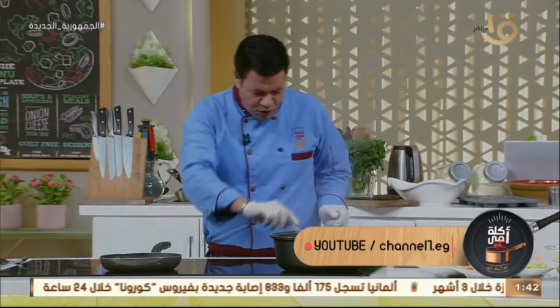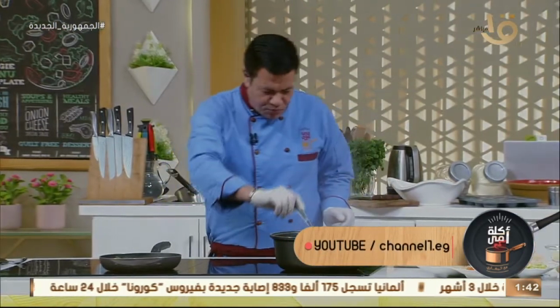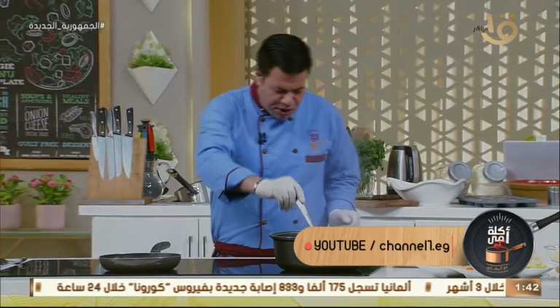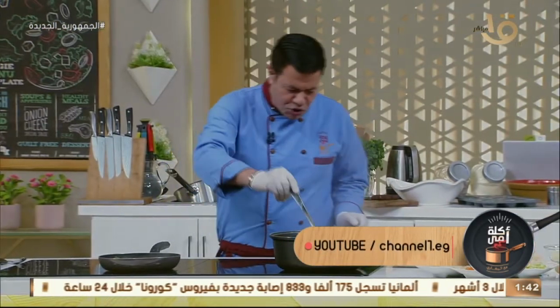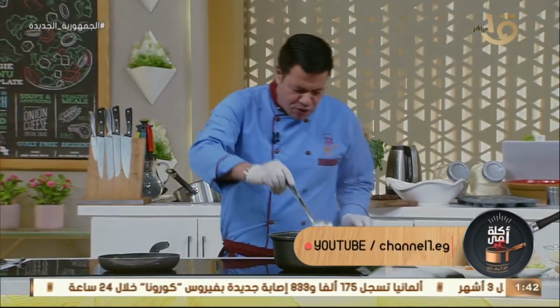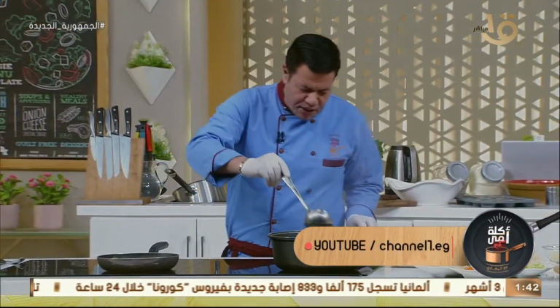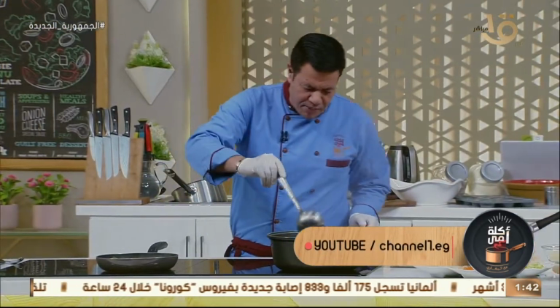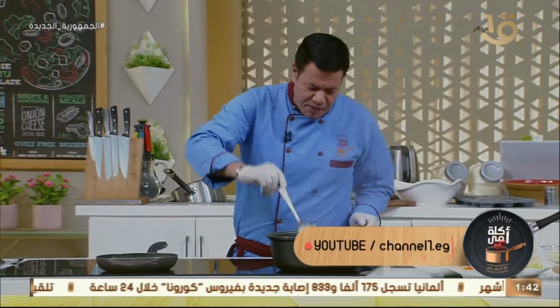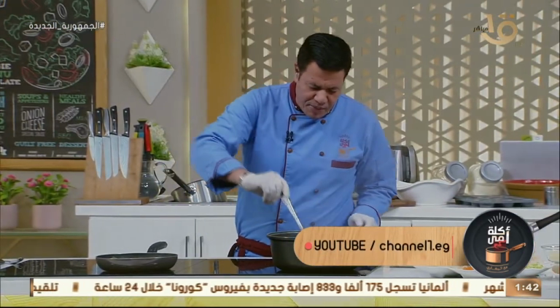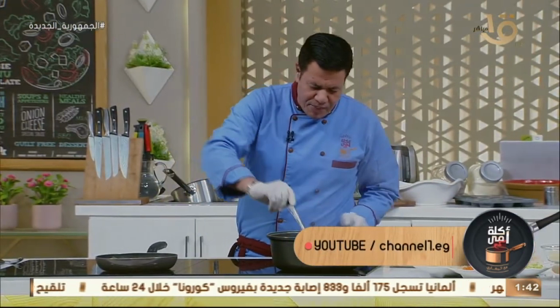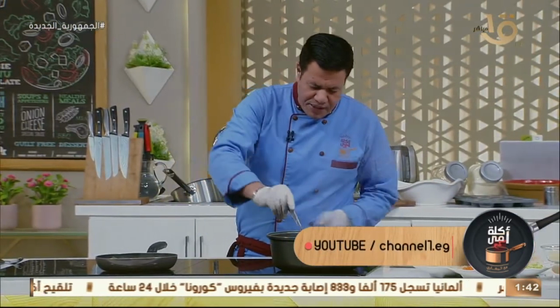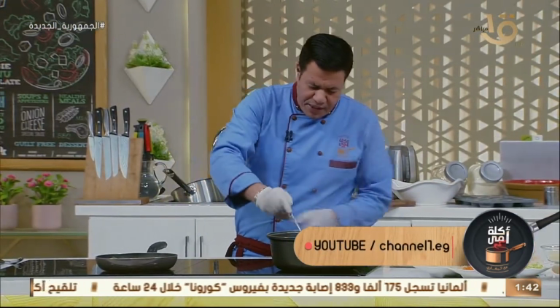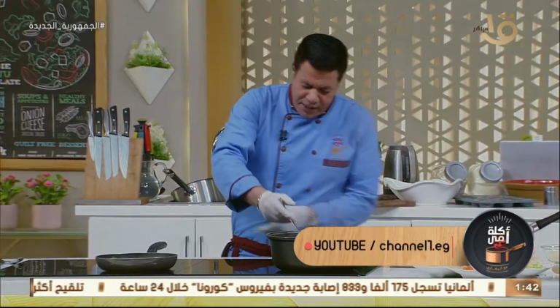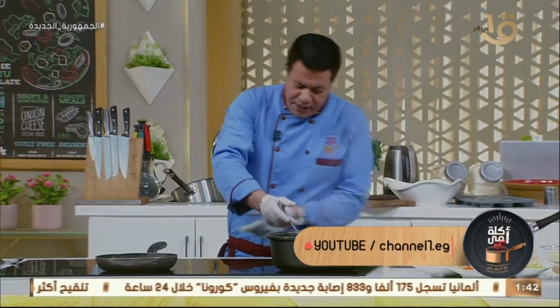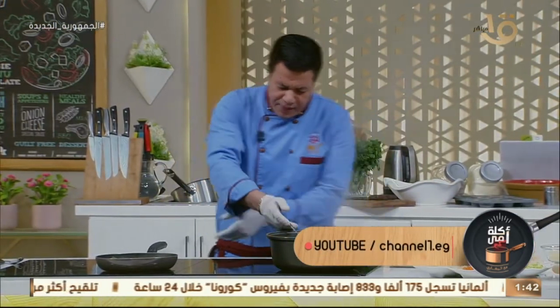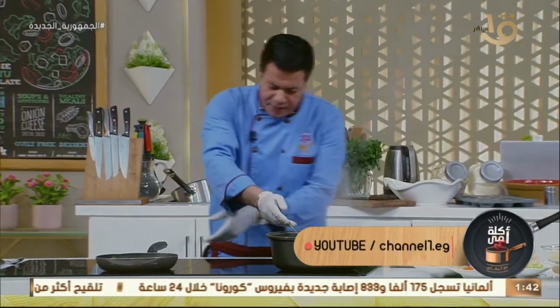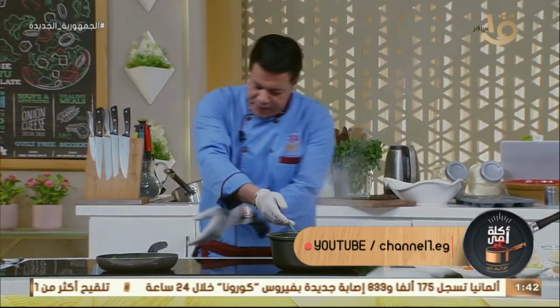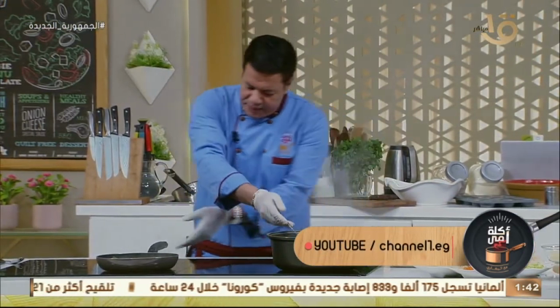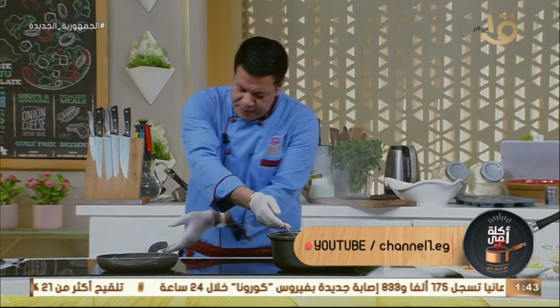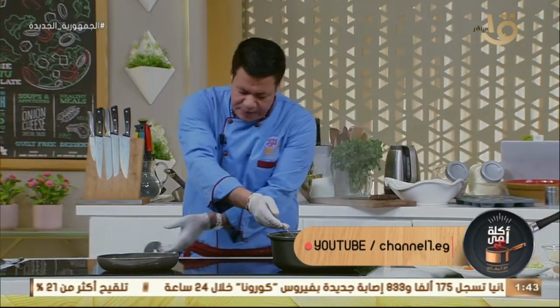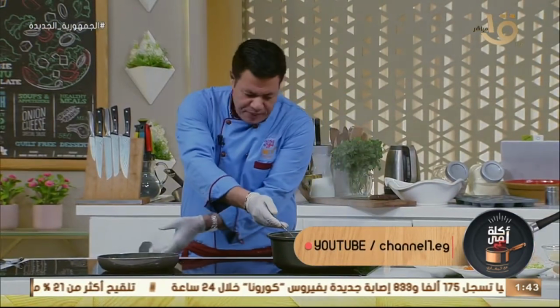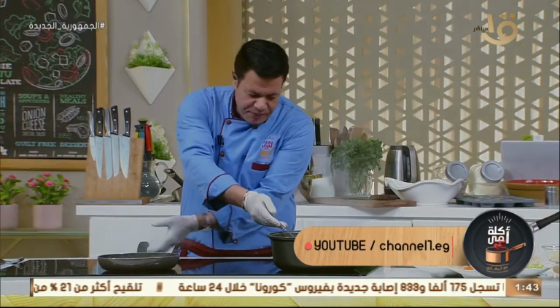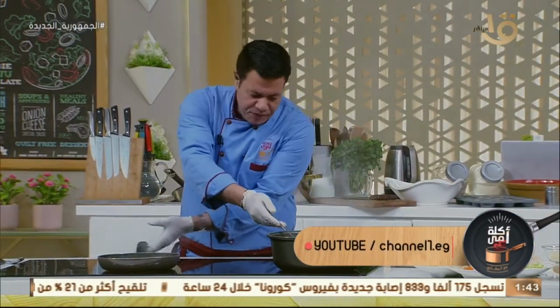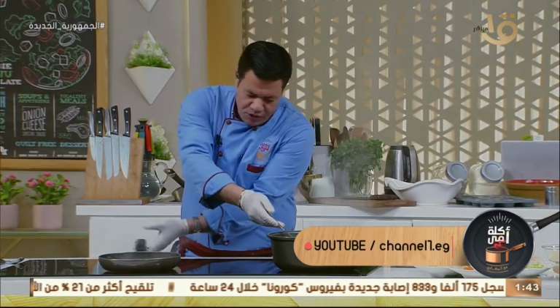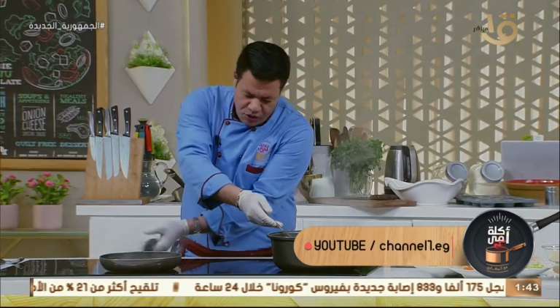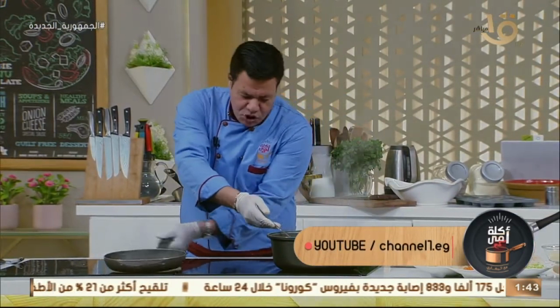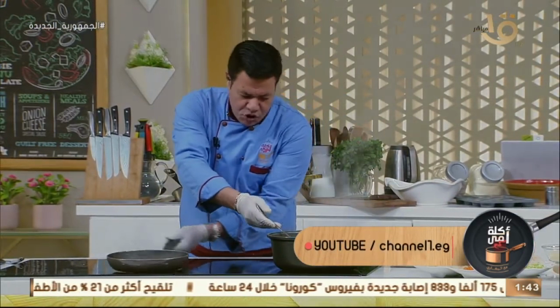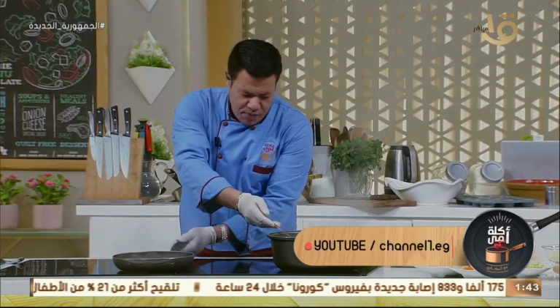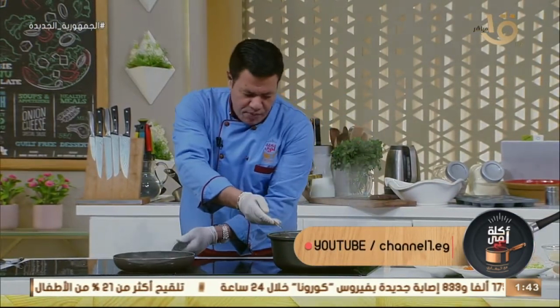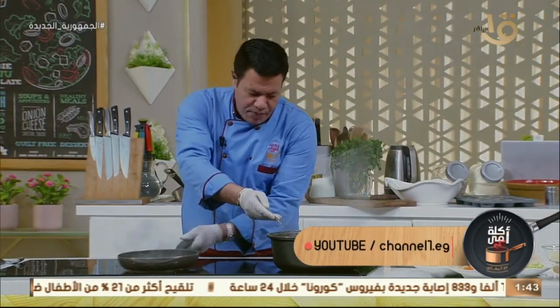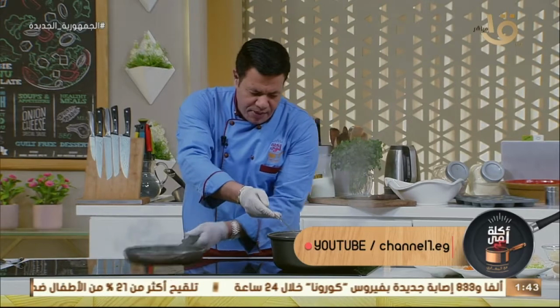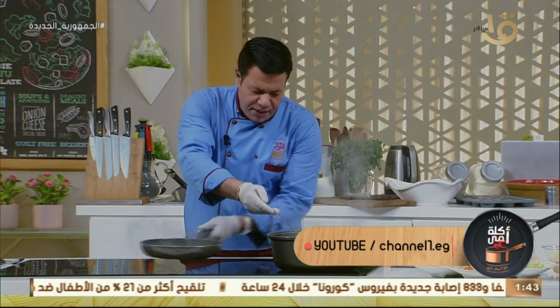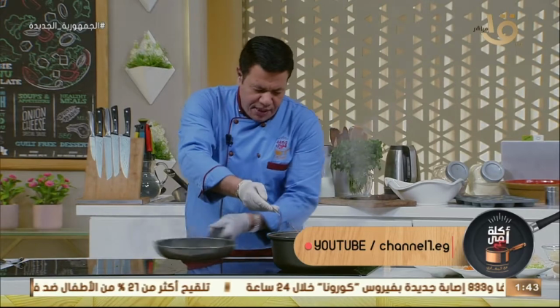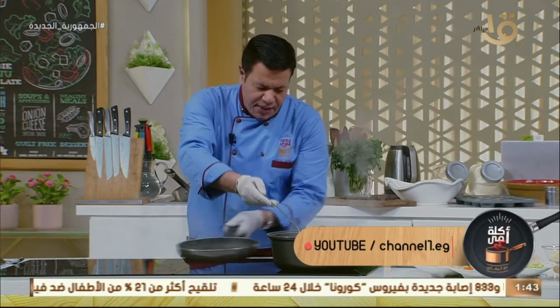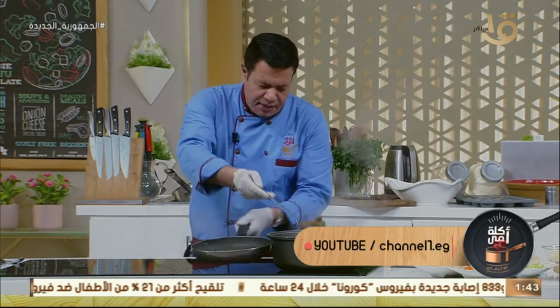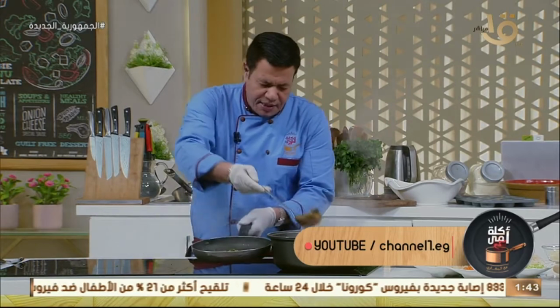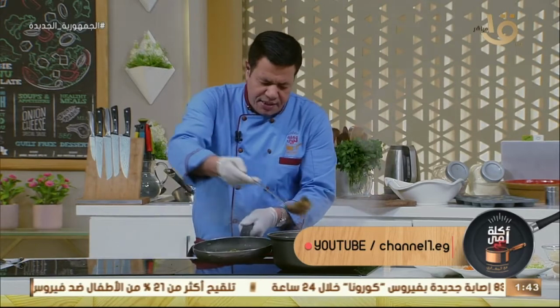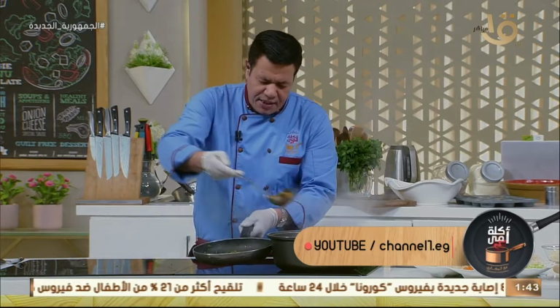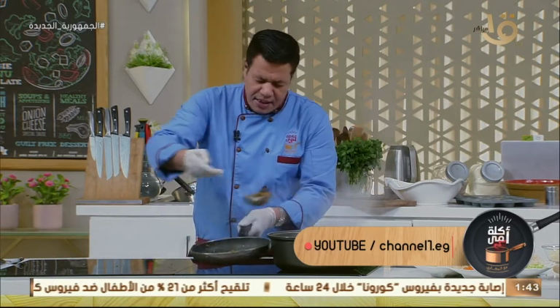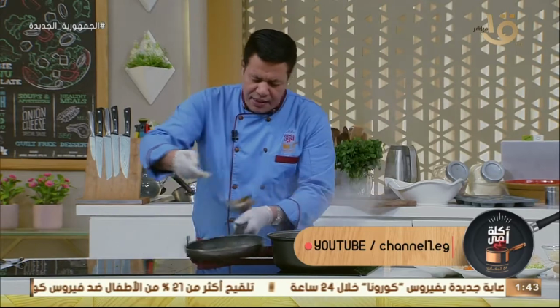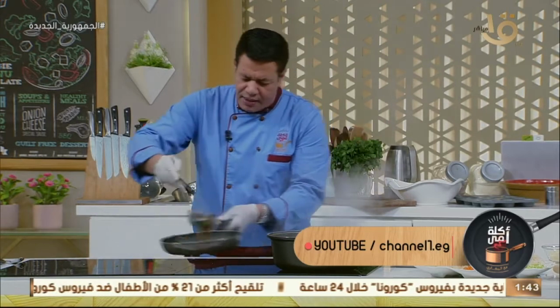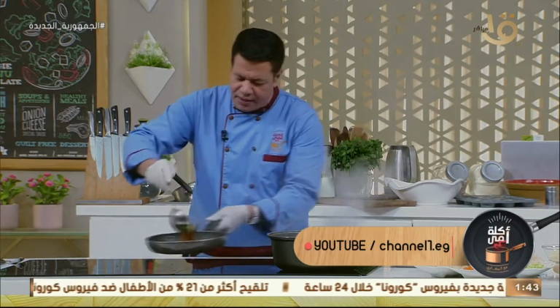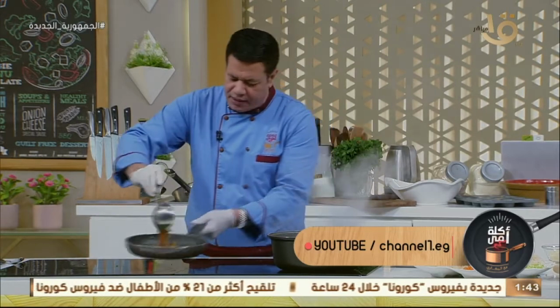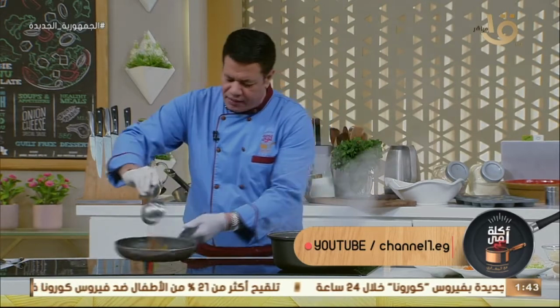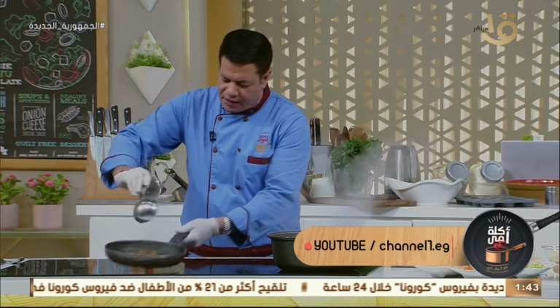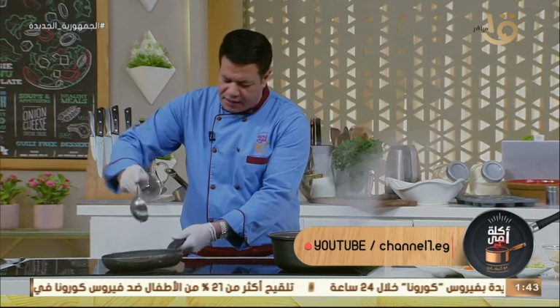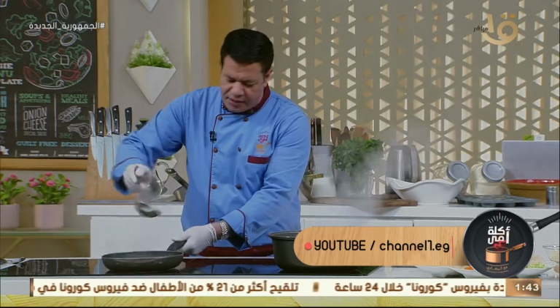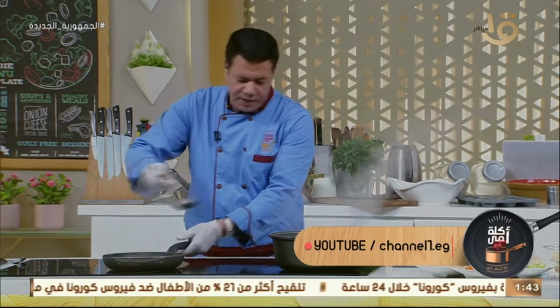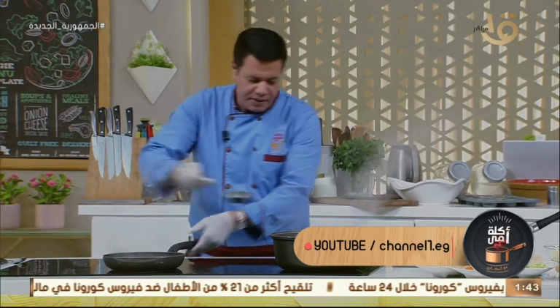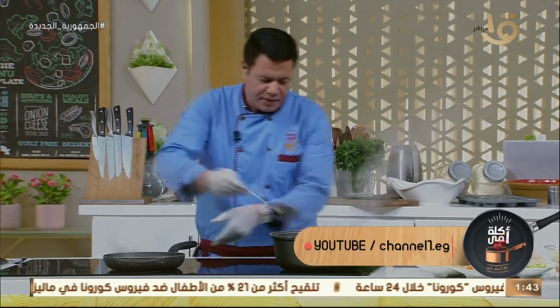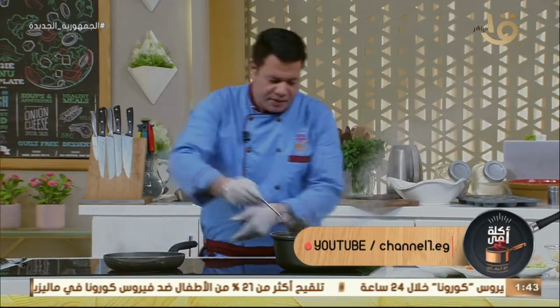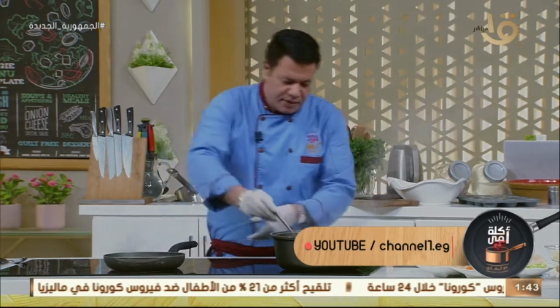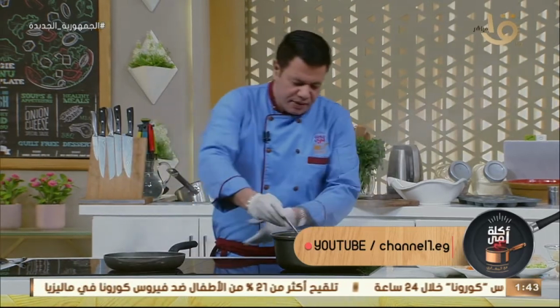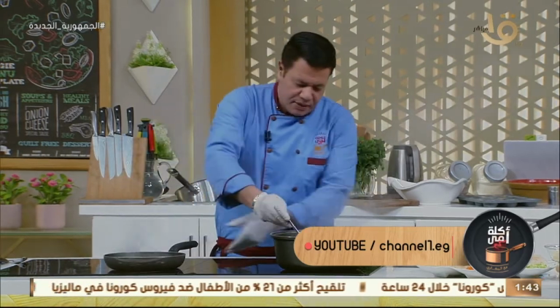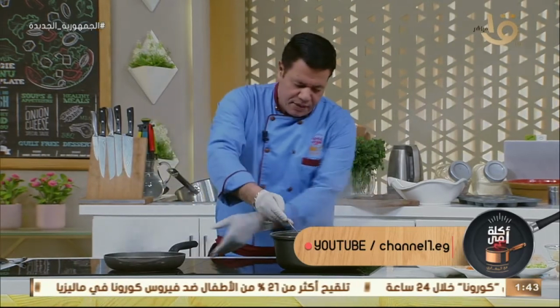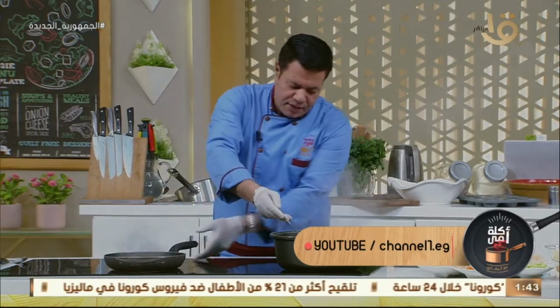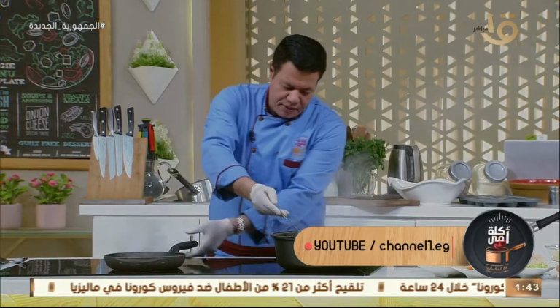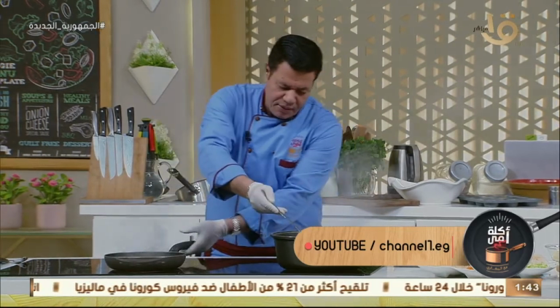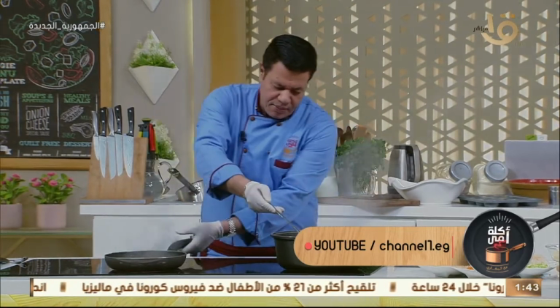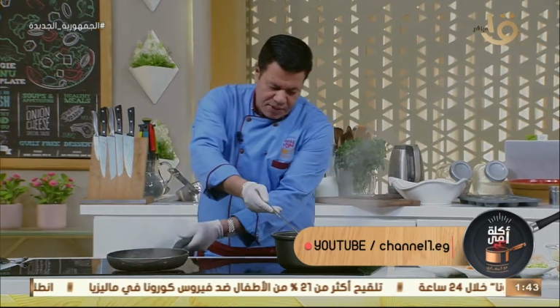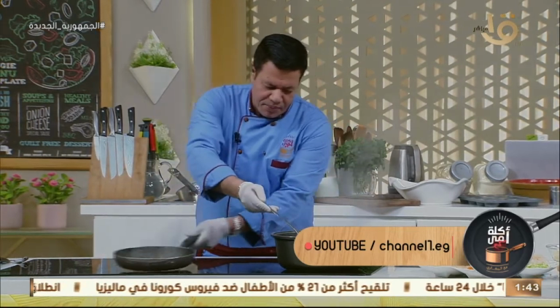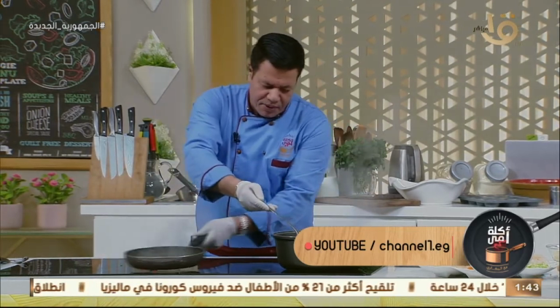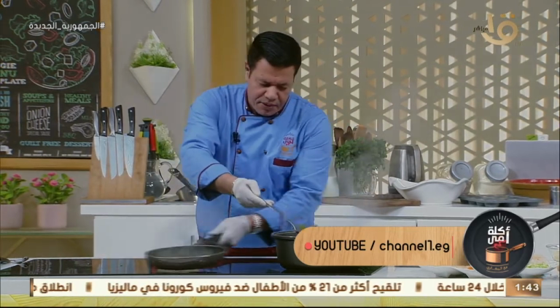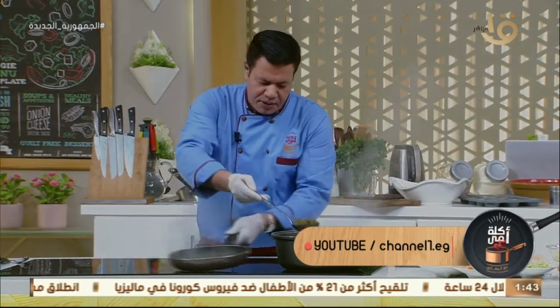ناخد بقى شوية من الباميا دي كده. ناخد شوية من الباميا دي كده — تنزل هنا كده. ده المطبخ!